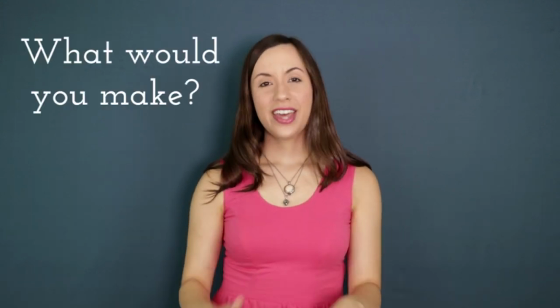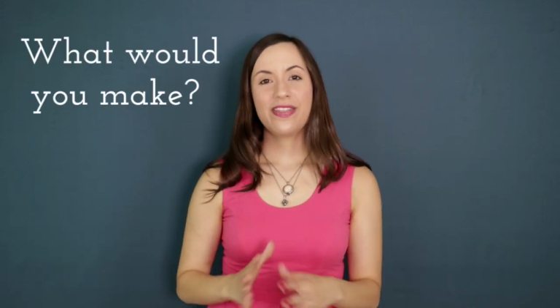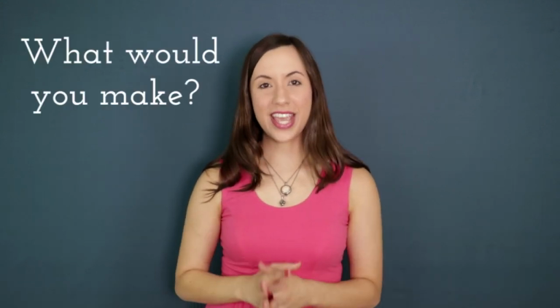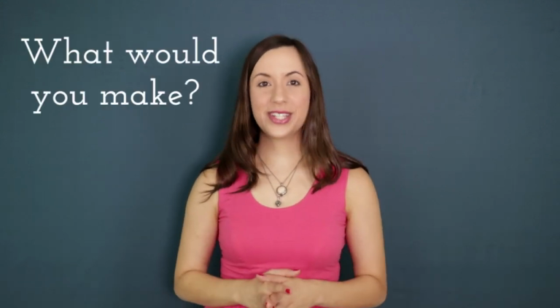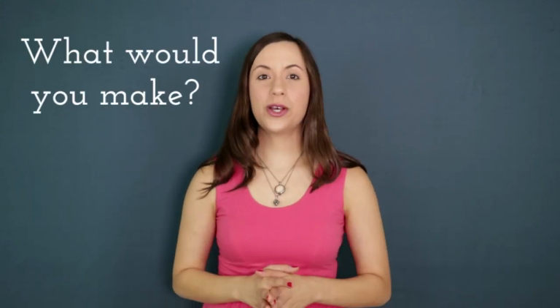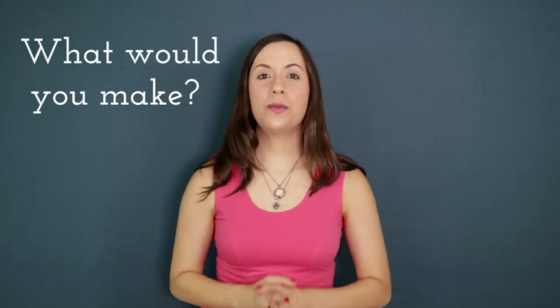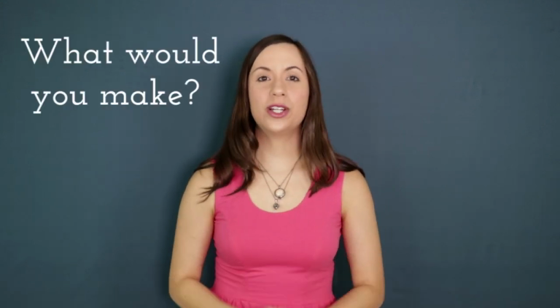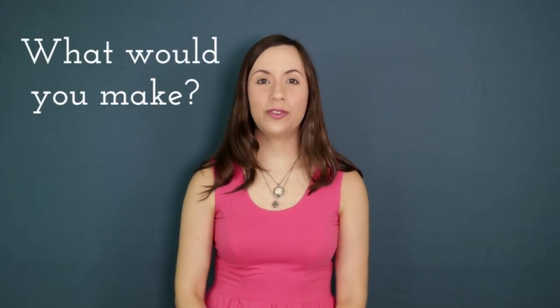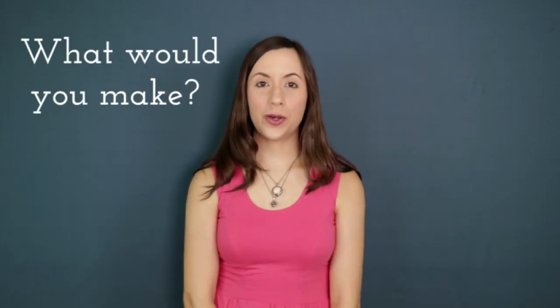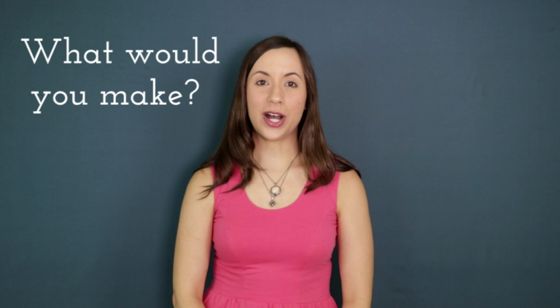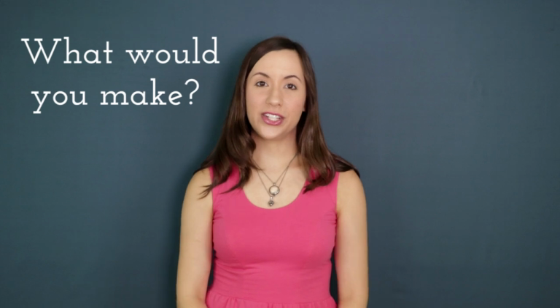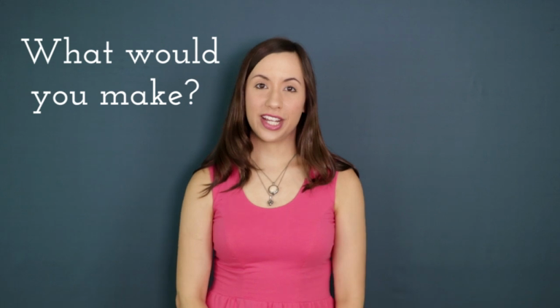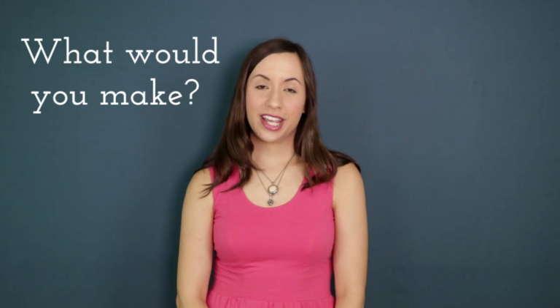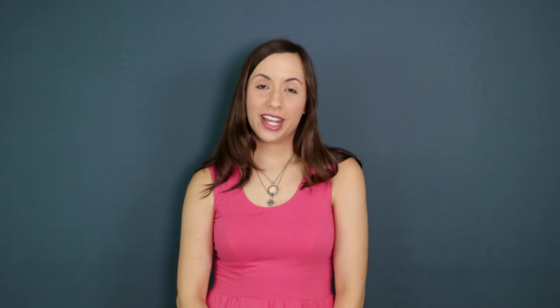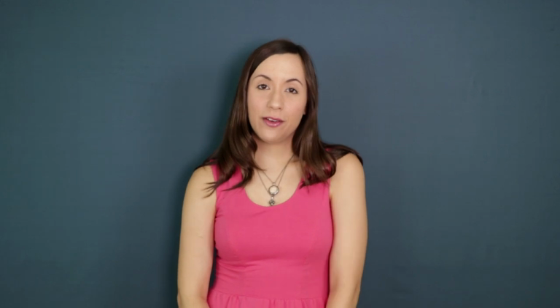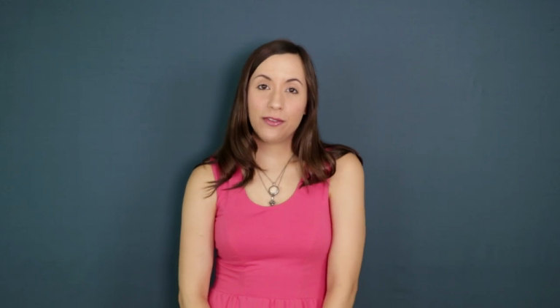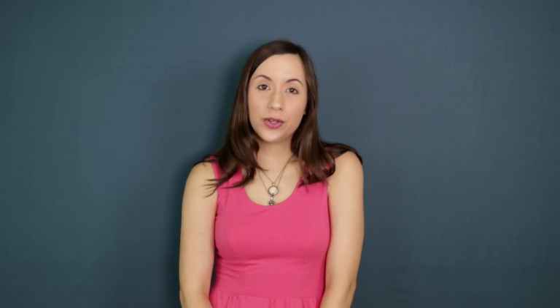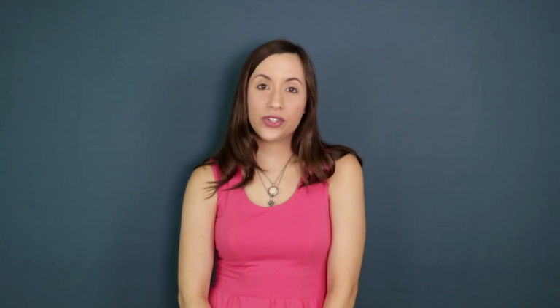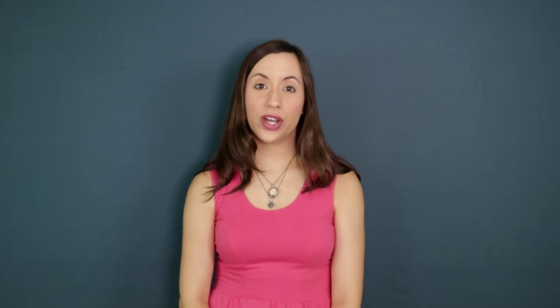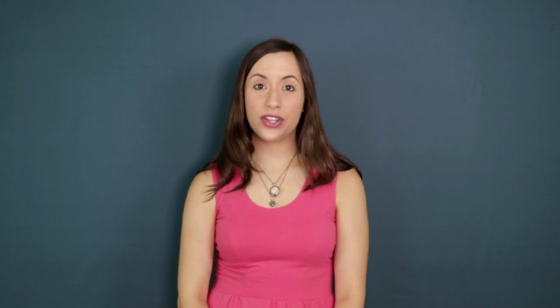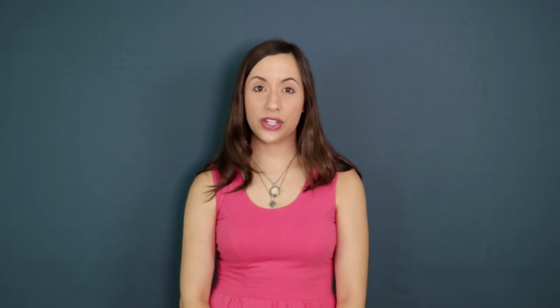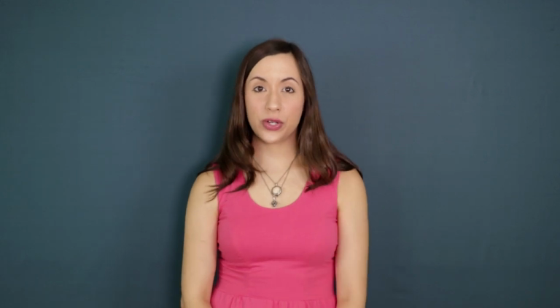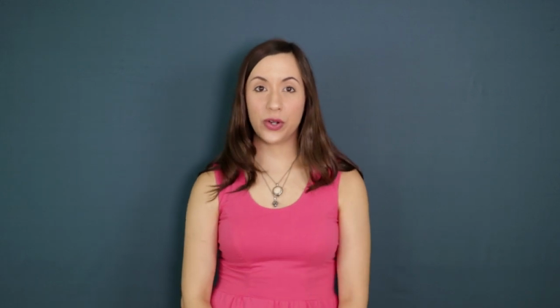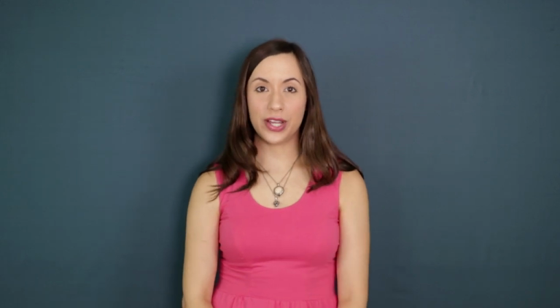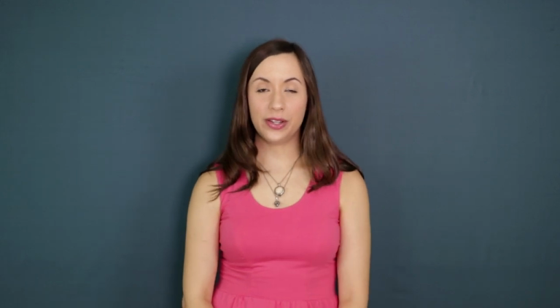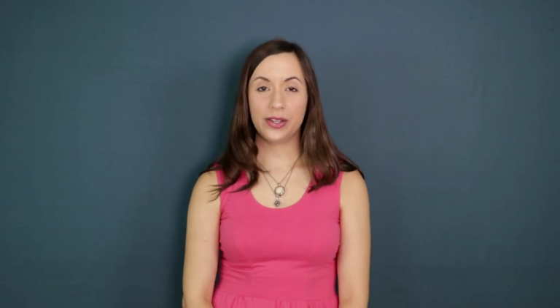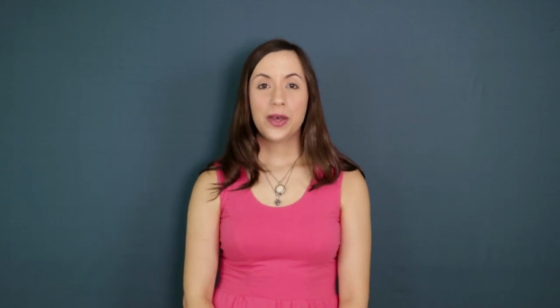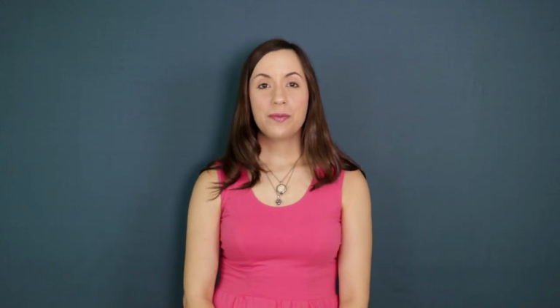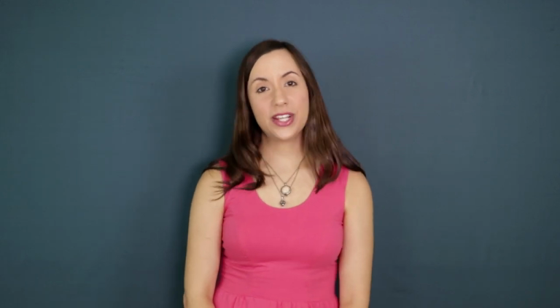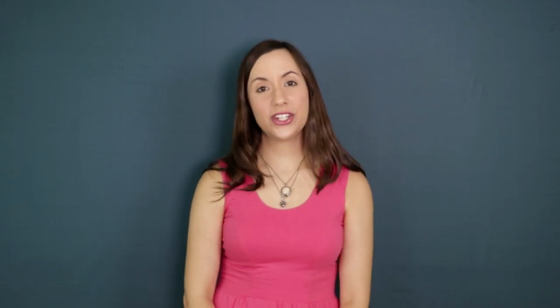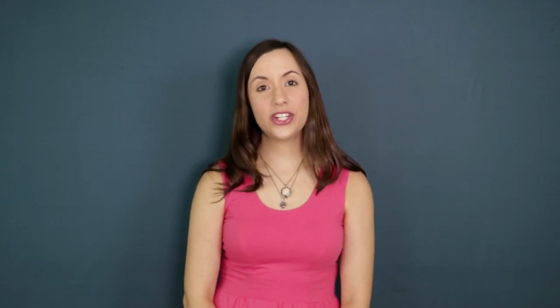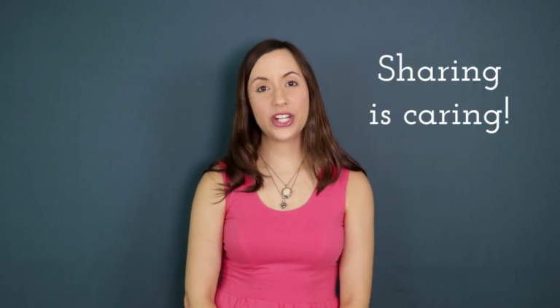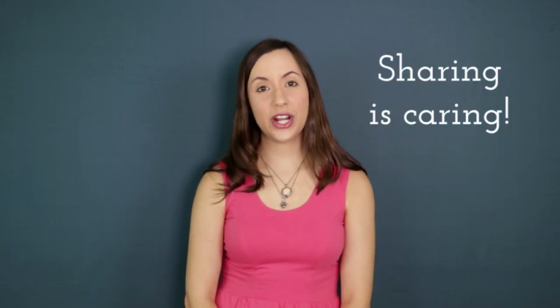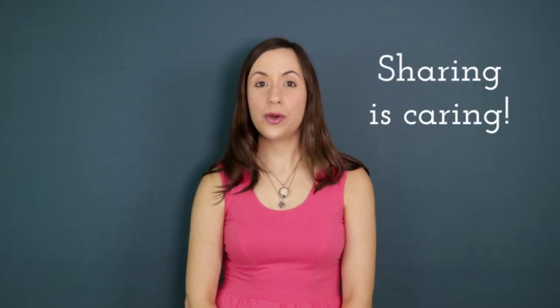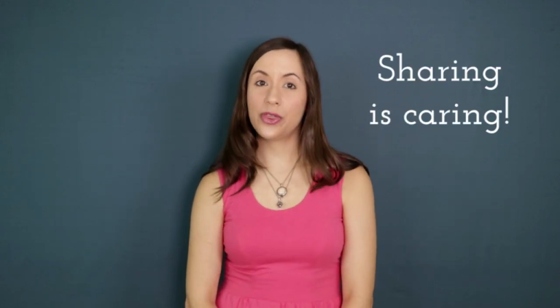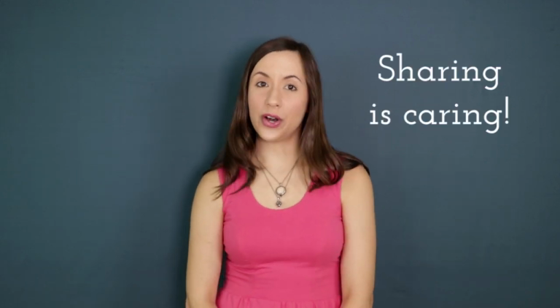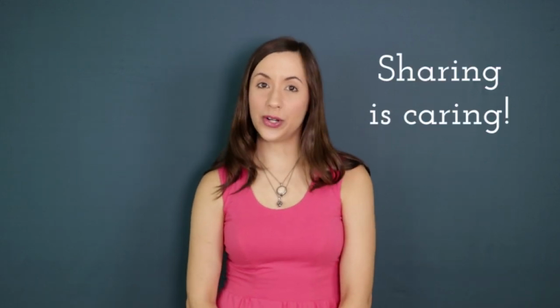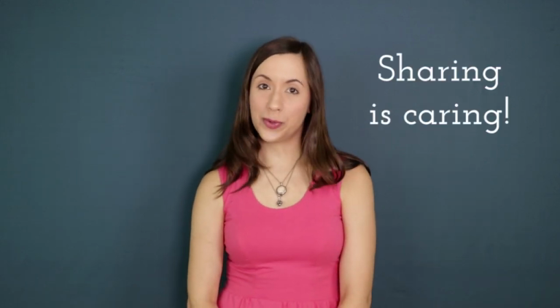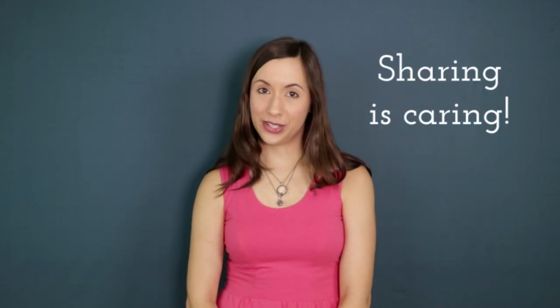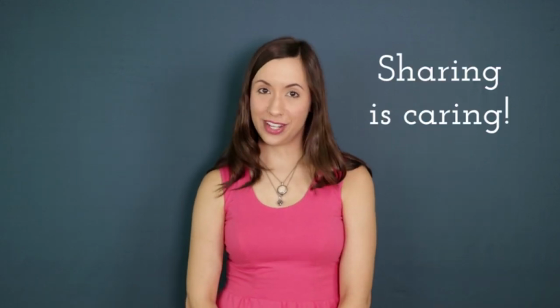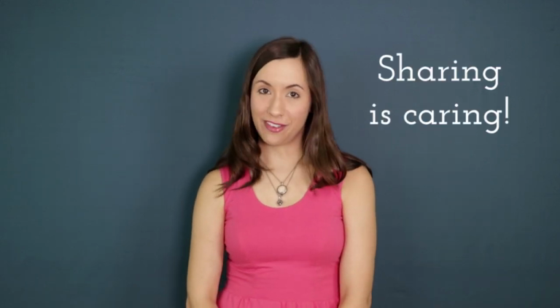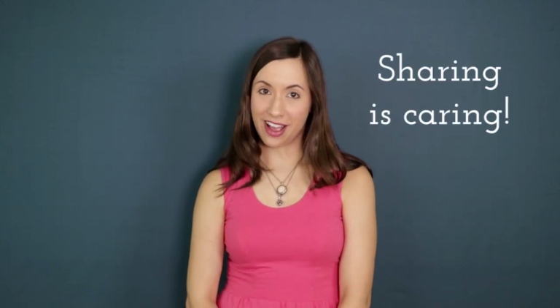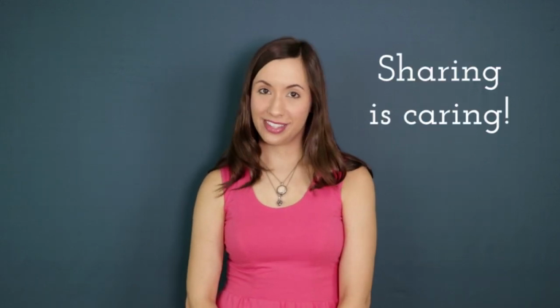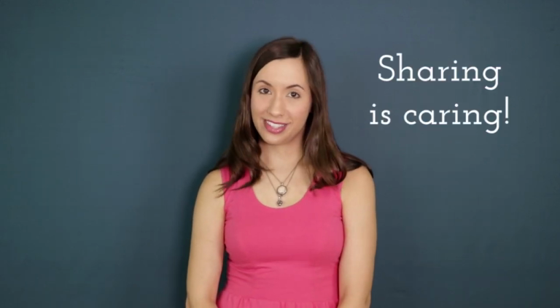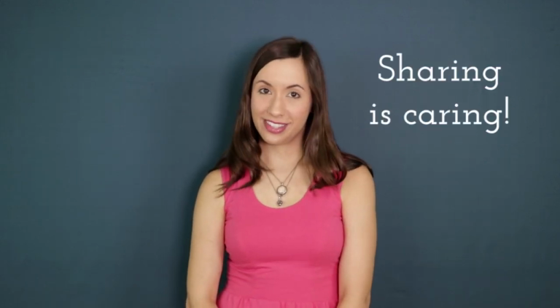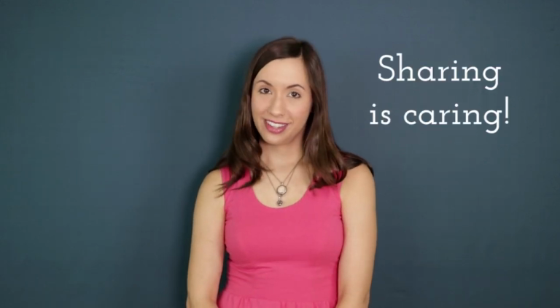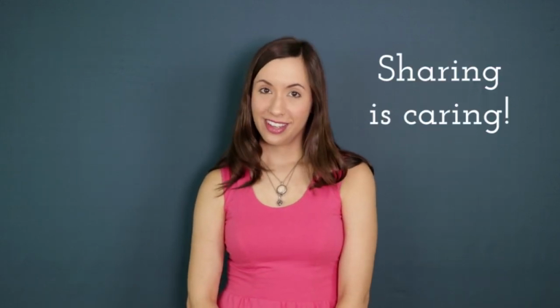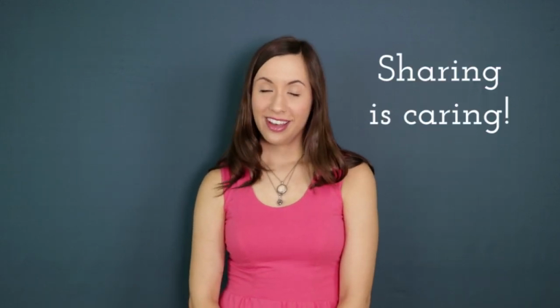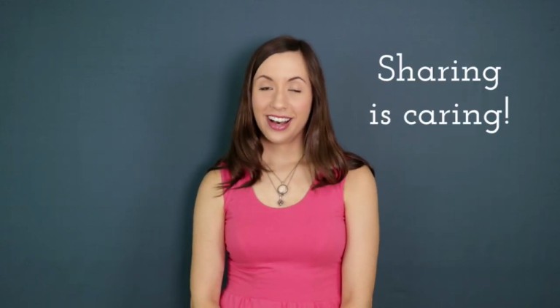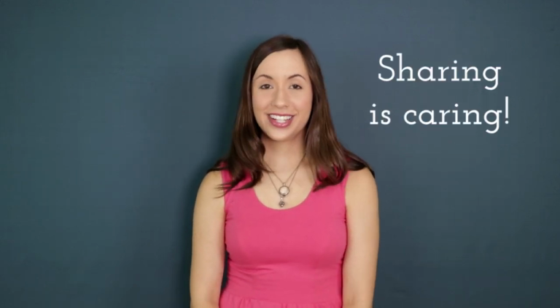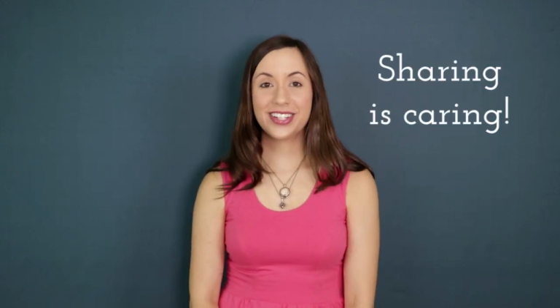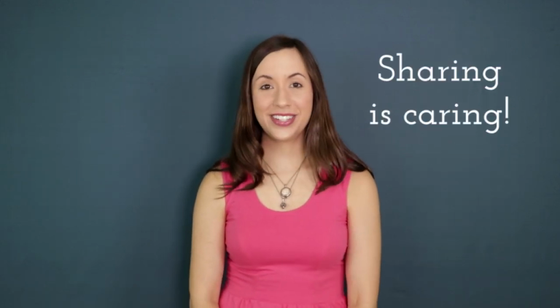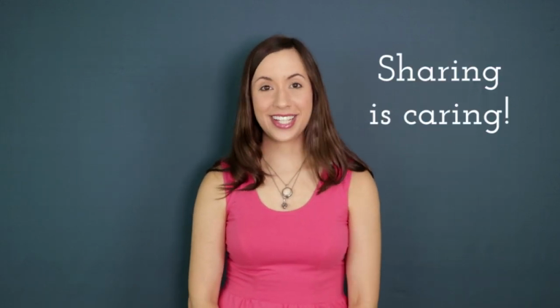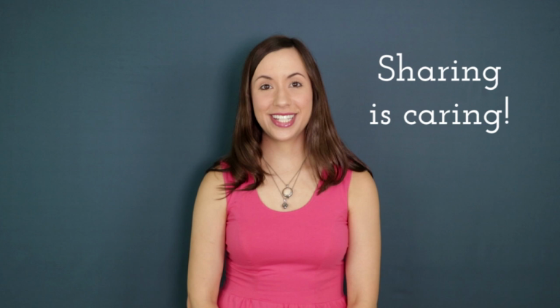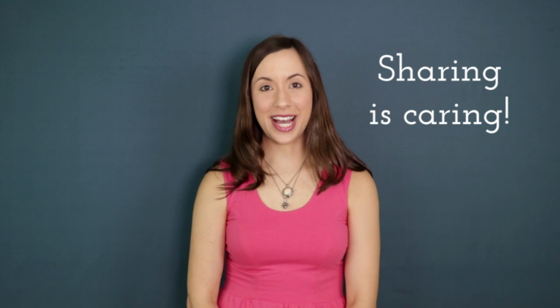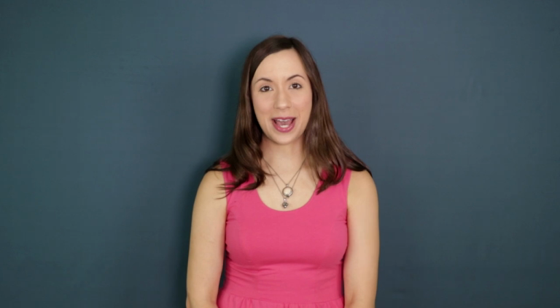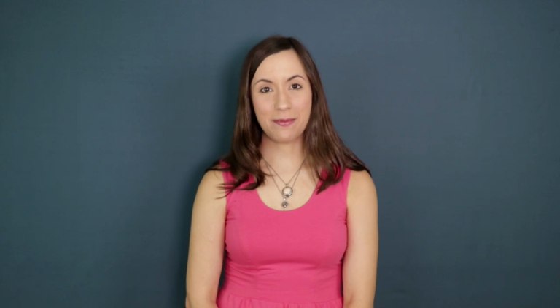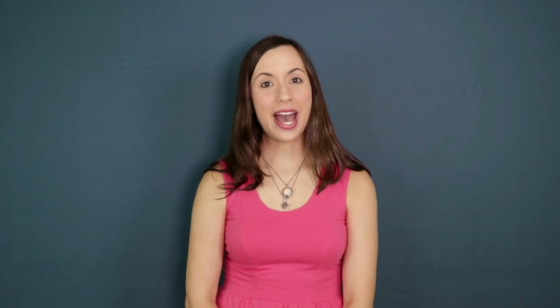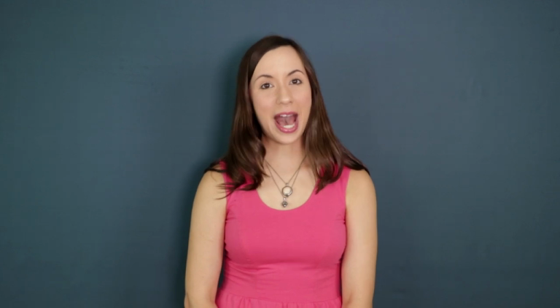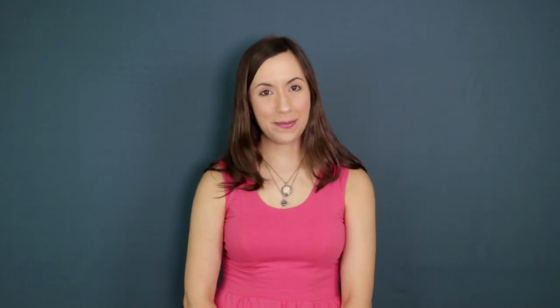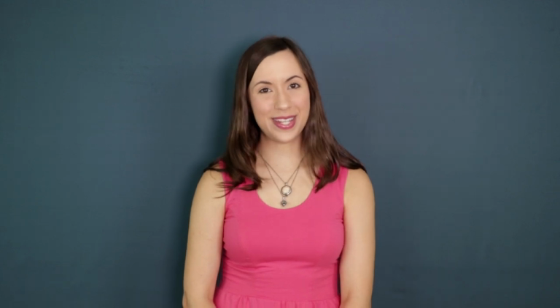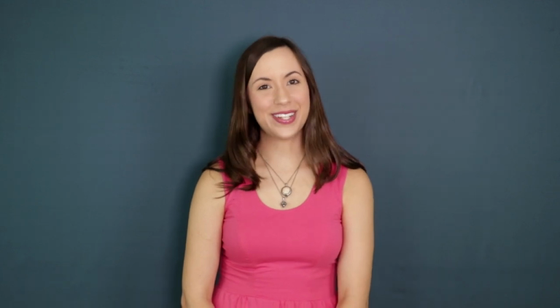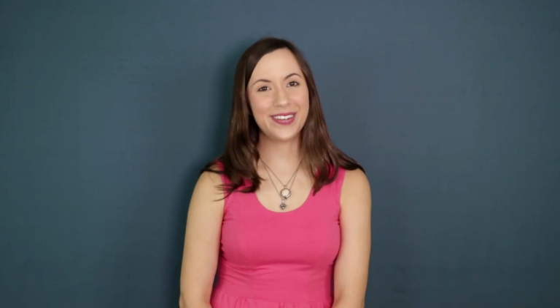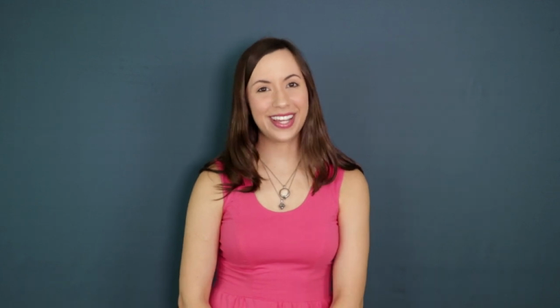Thanks so much for watching, and if you enjoyed the tutorial, make sure to share it with all your quilty friends. Until next time, happy sewing! Bye!